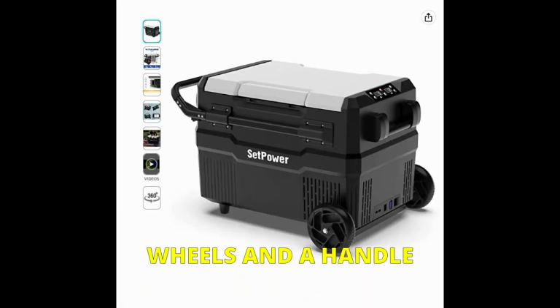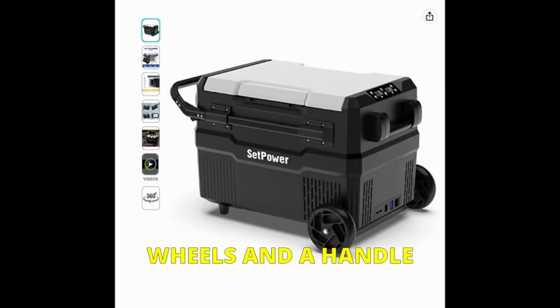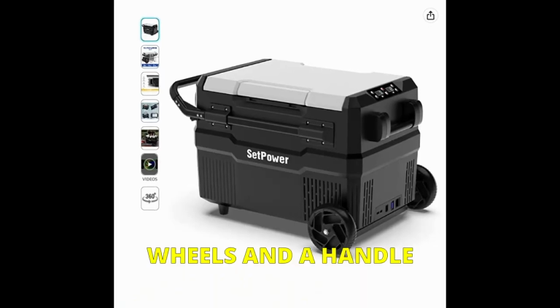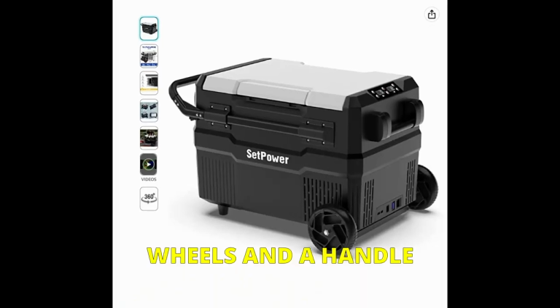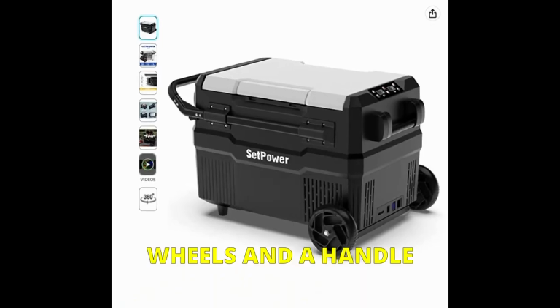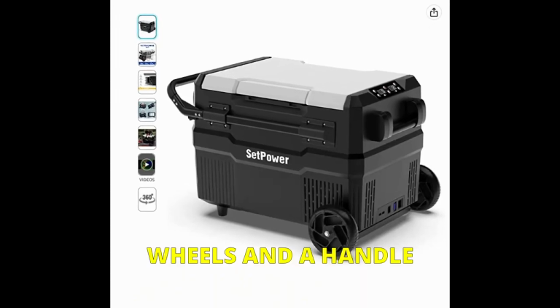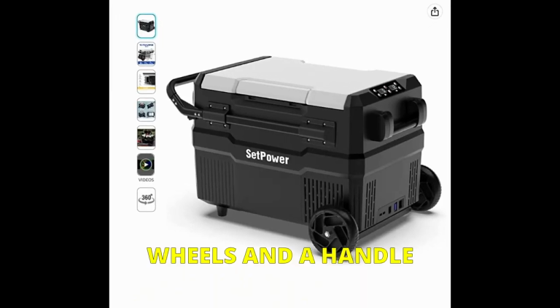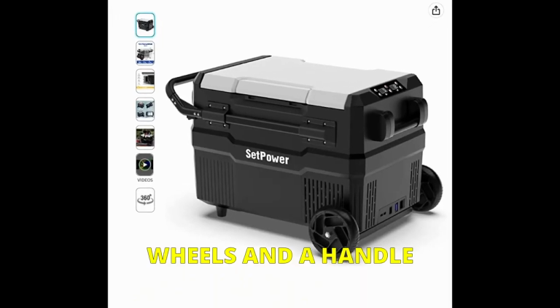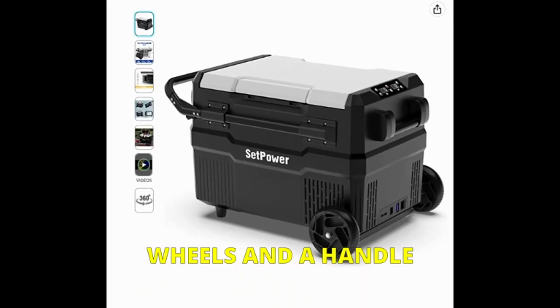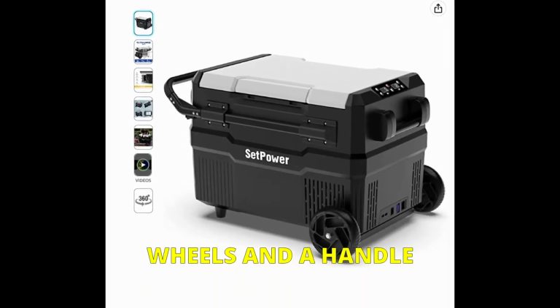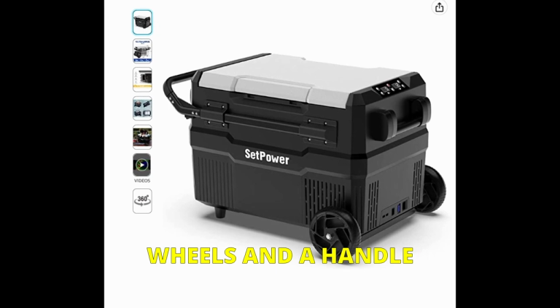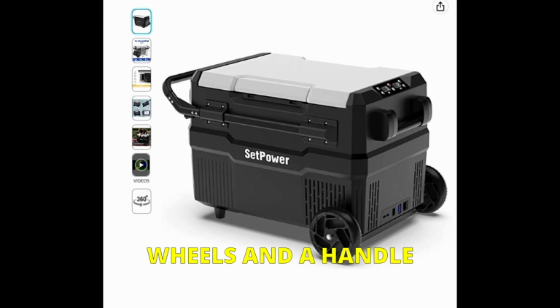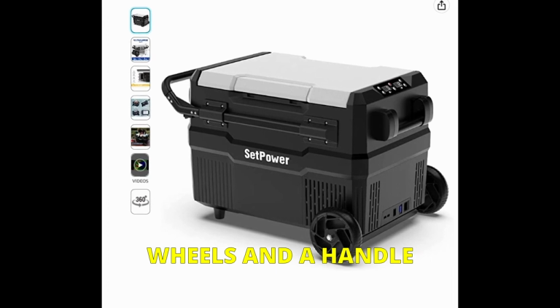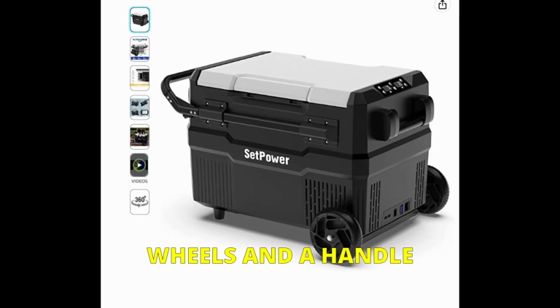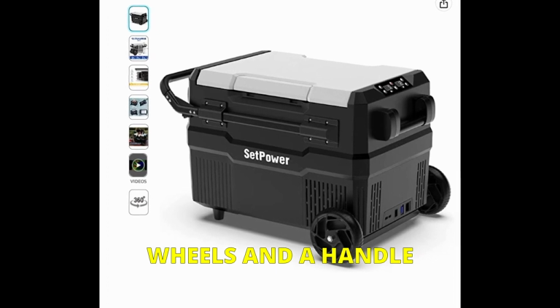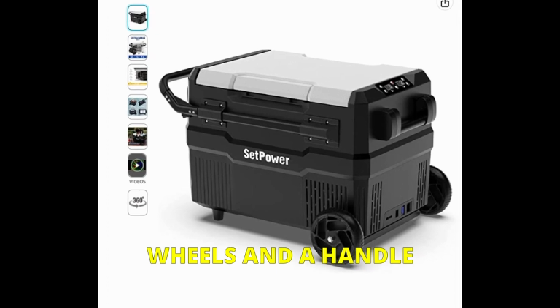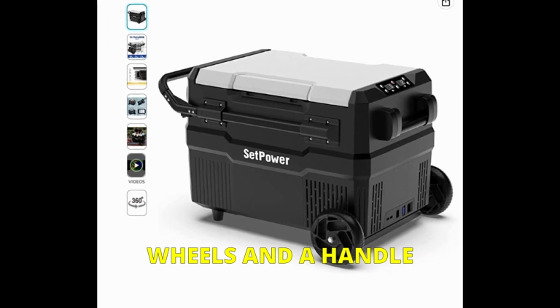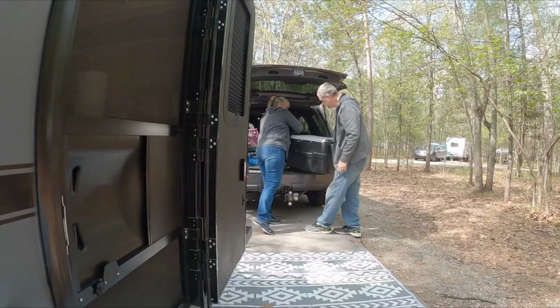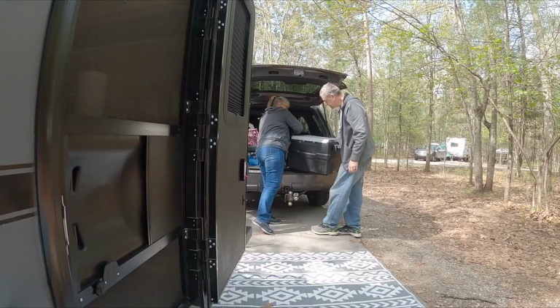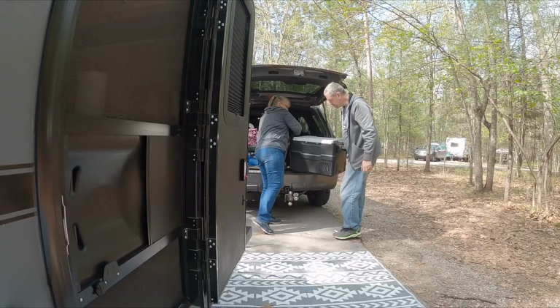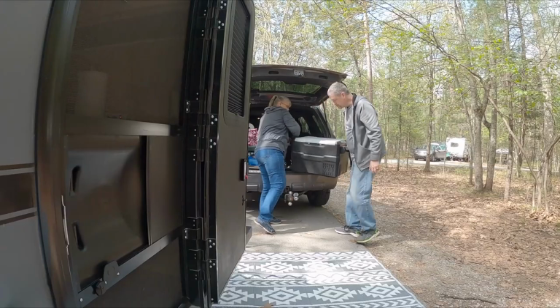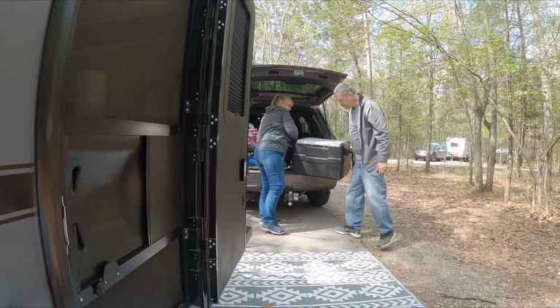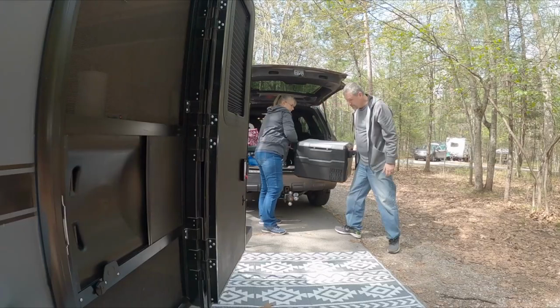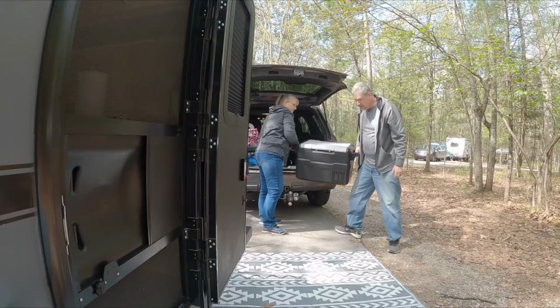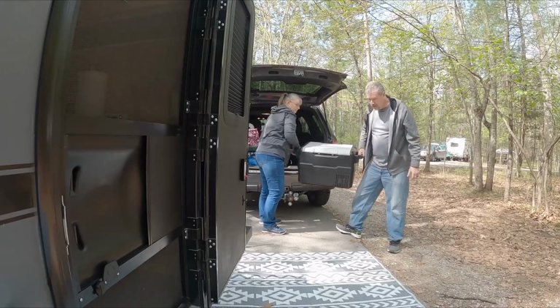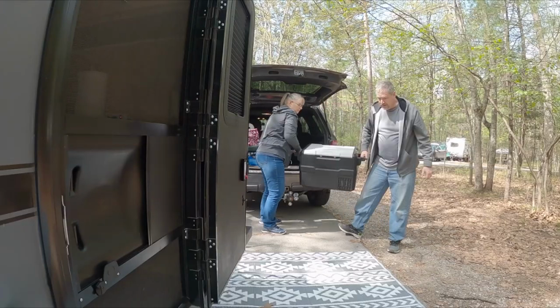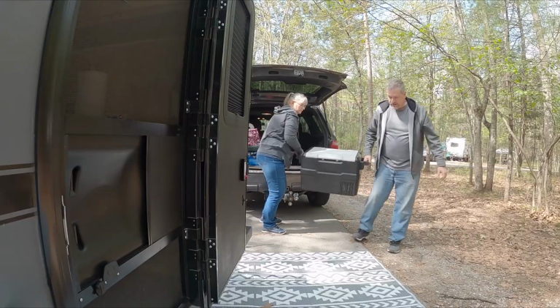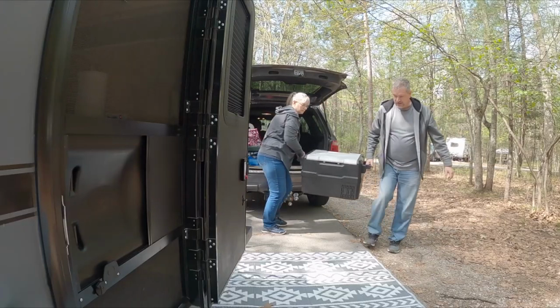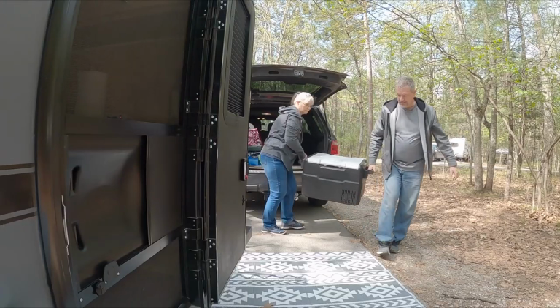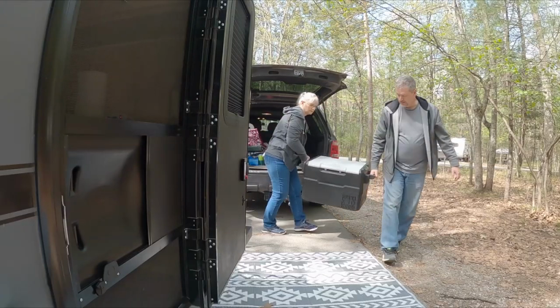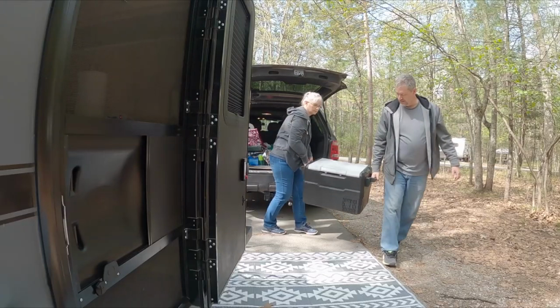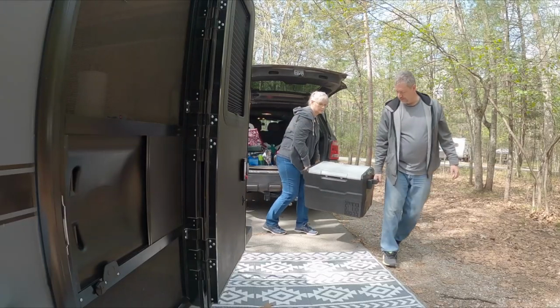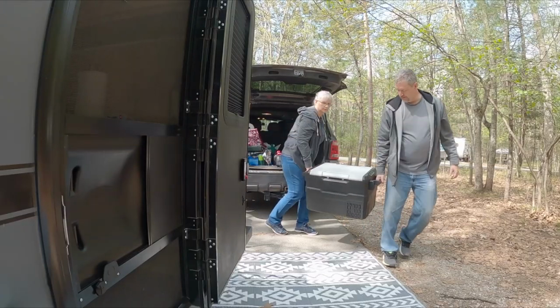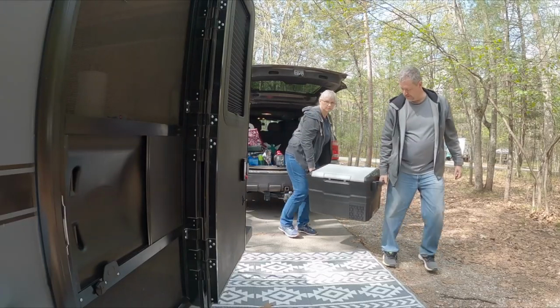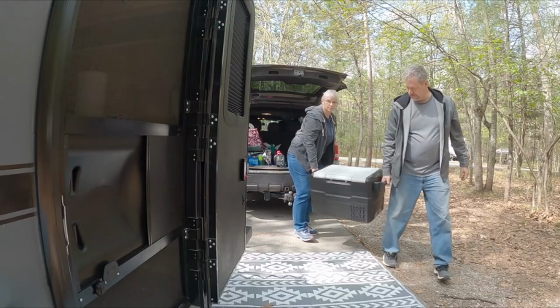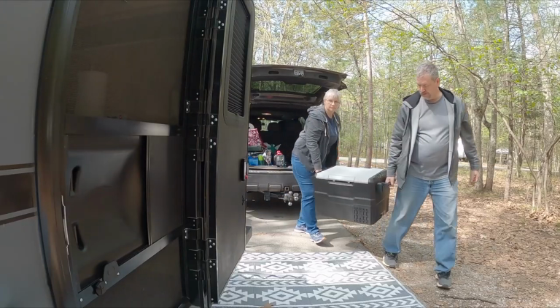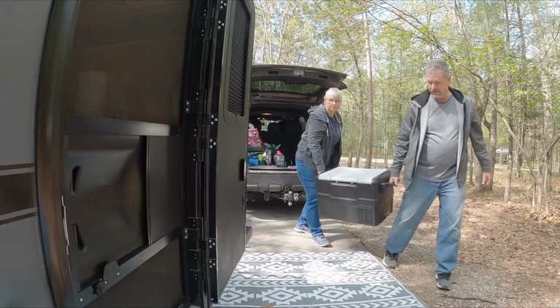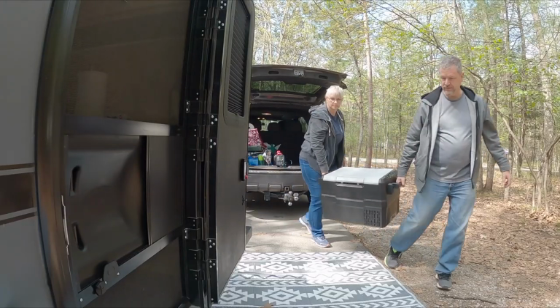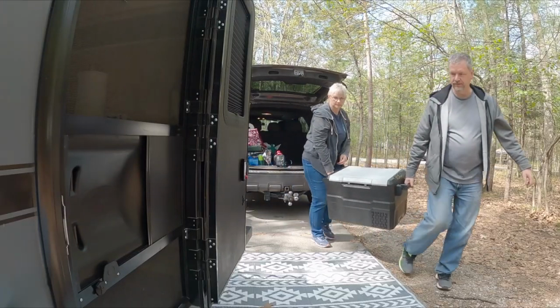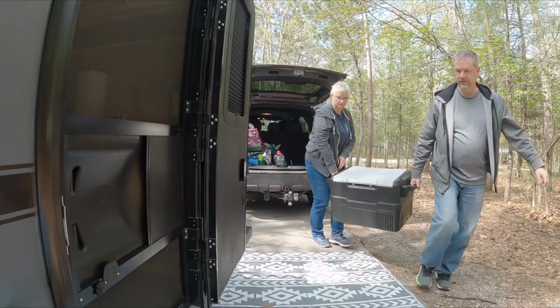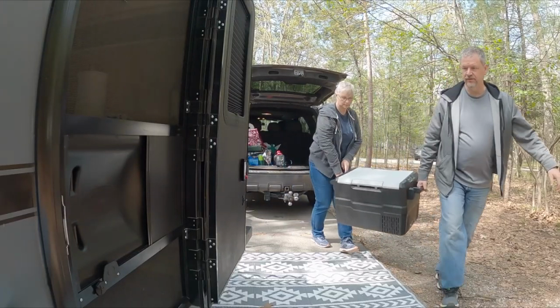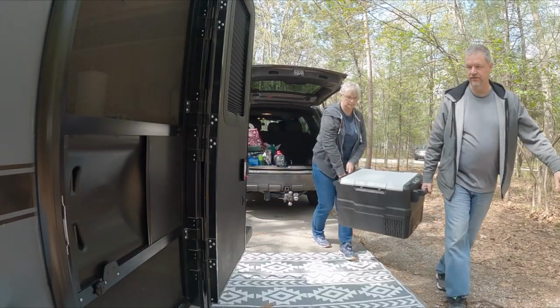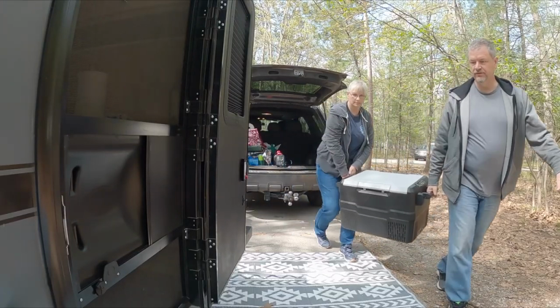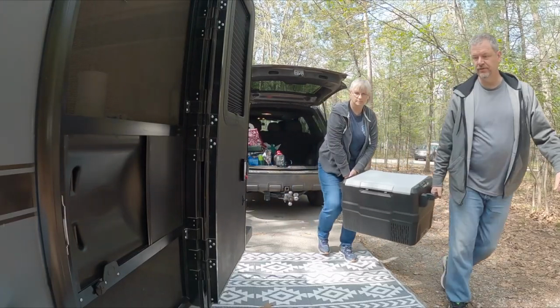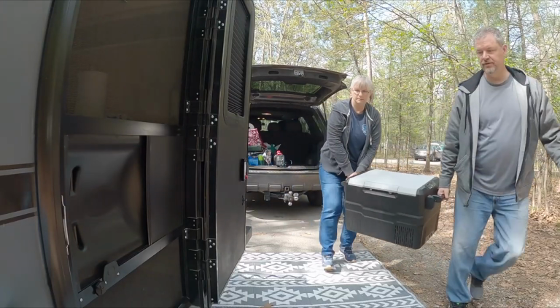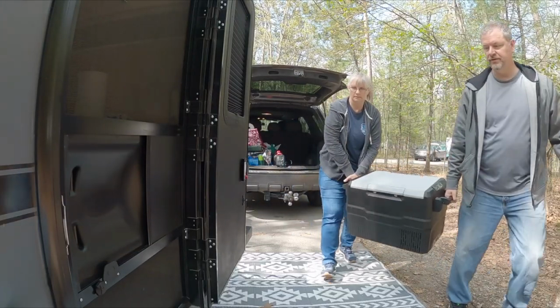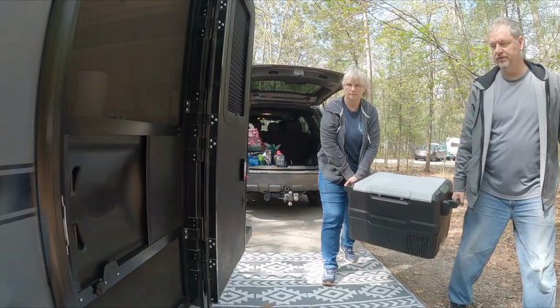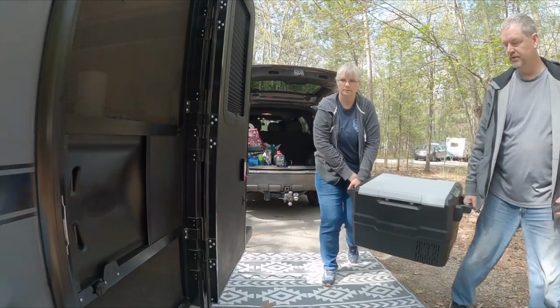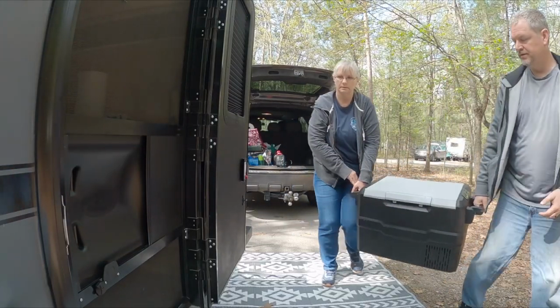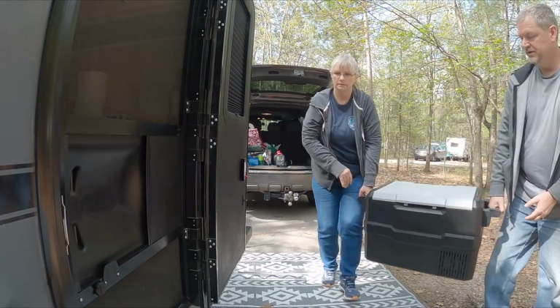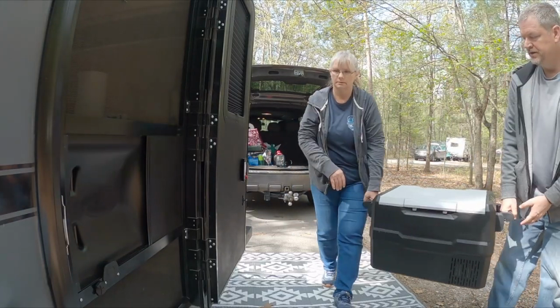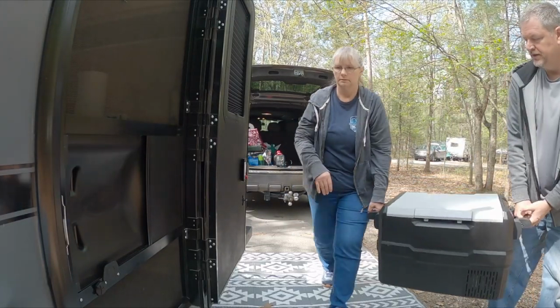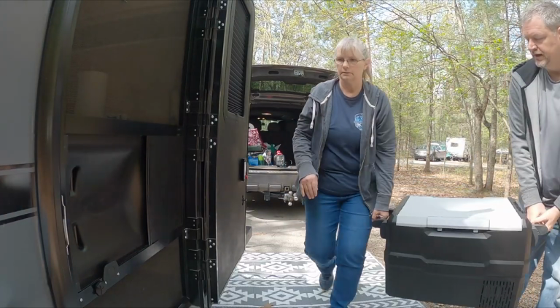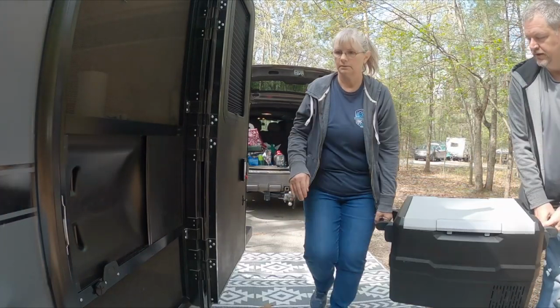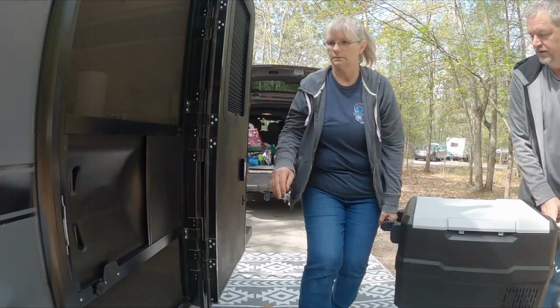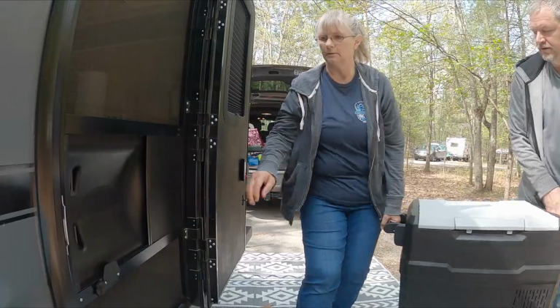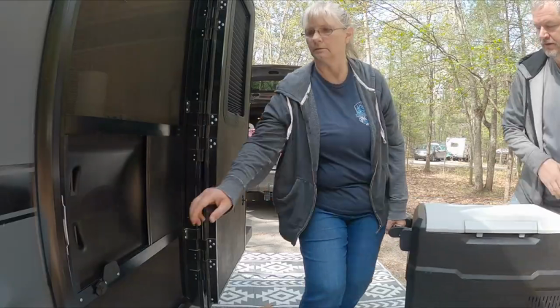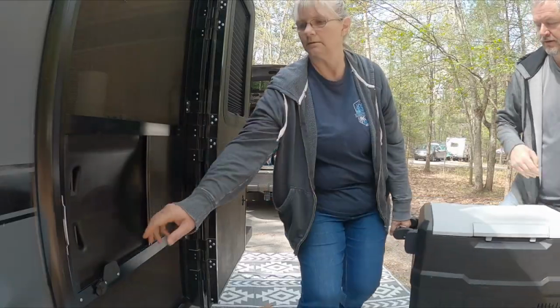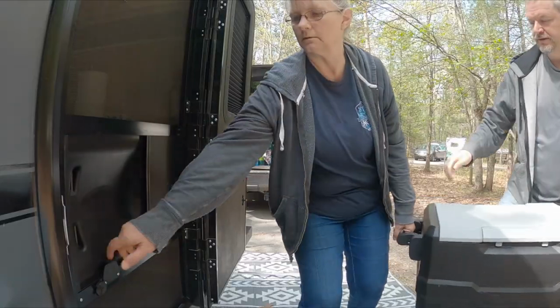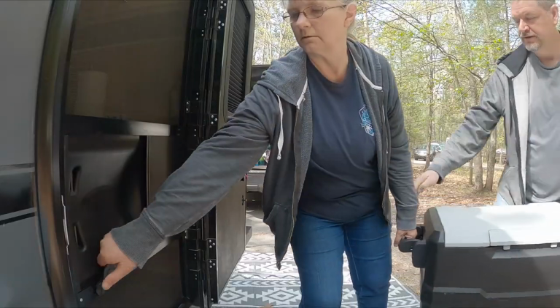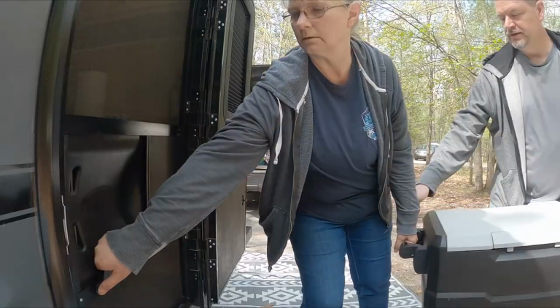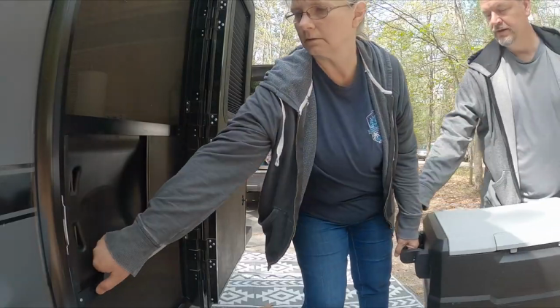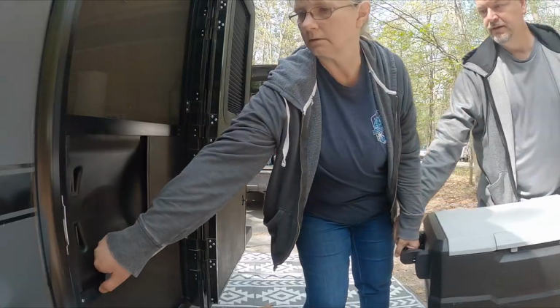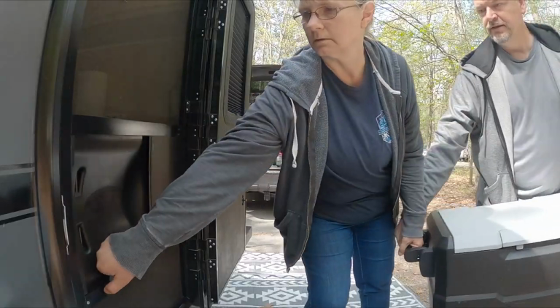Since we've bought ours, it looks like they've added wheels to these fridges, and that would be really nice because they do get pretty heavy when they're loaded up with food.